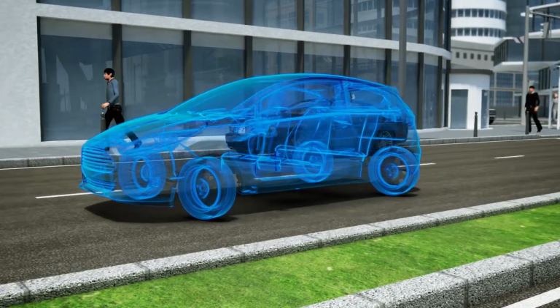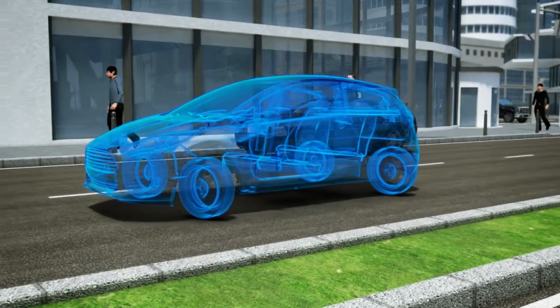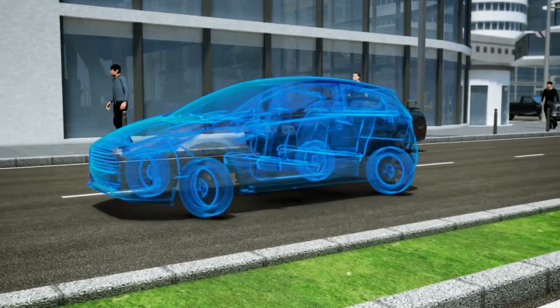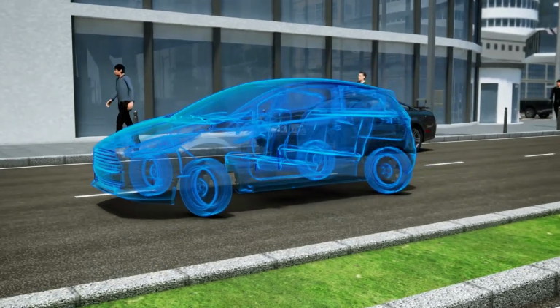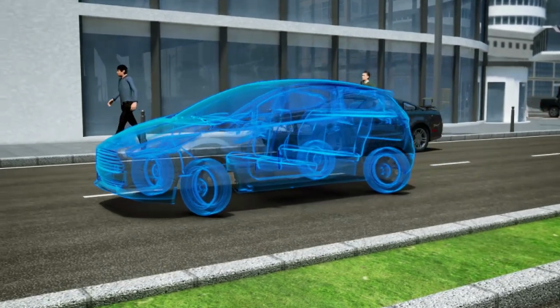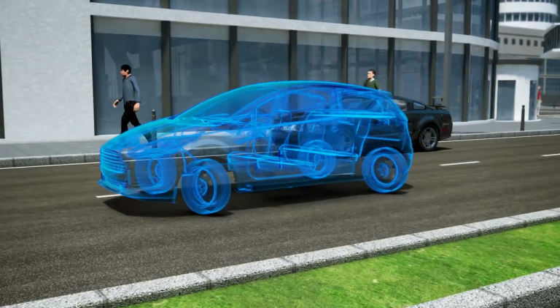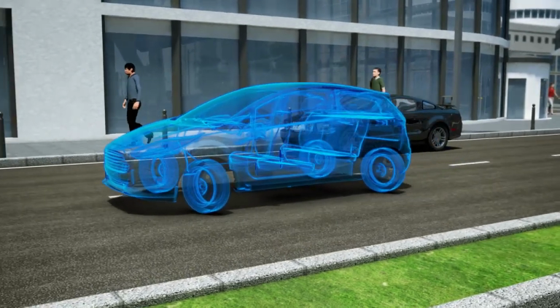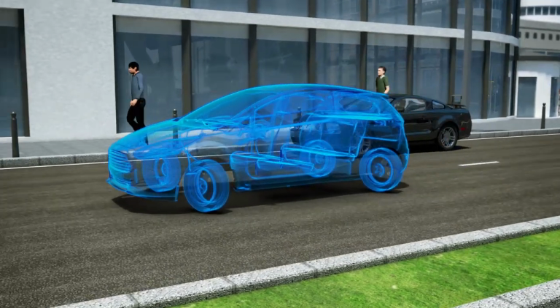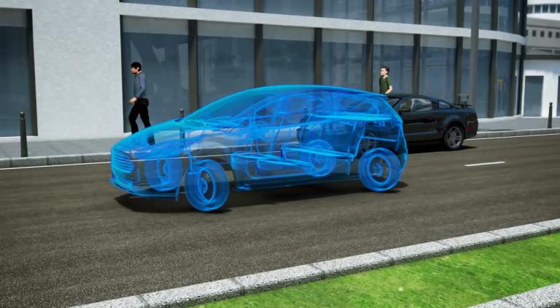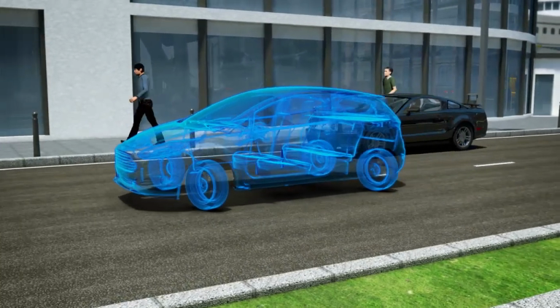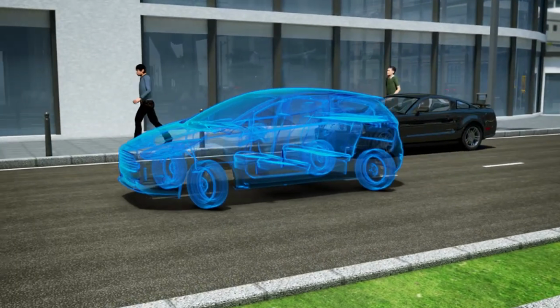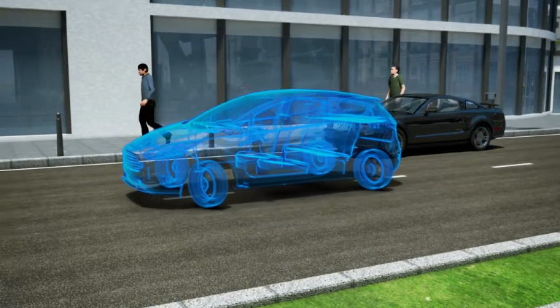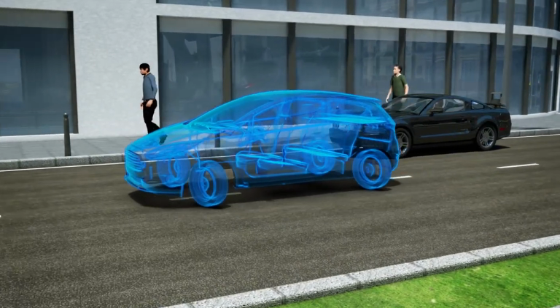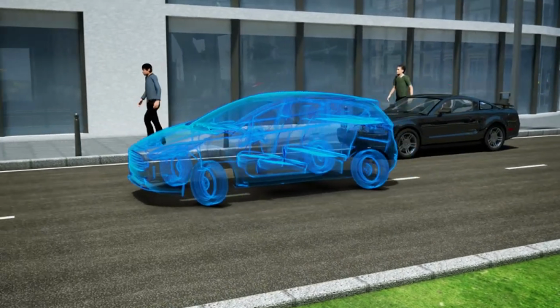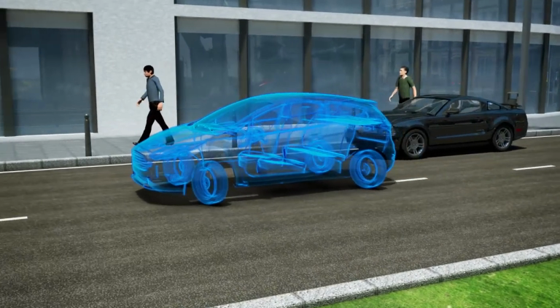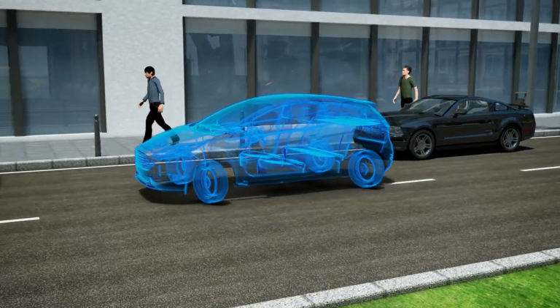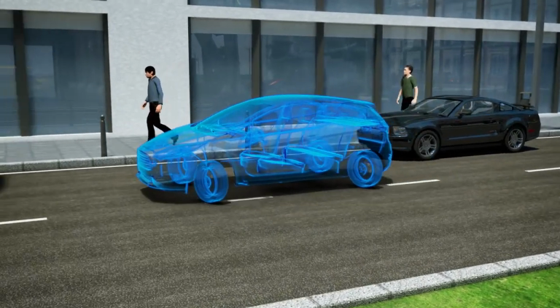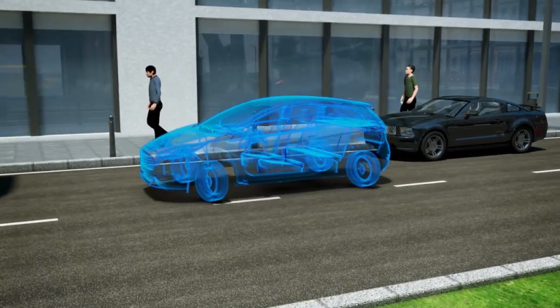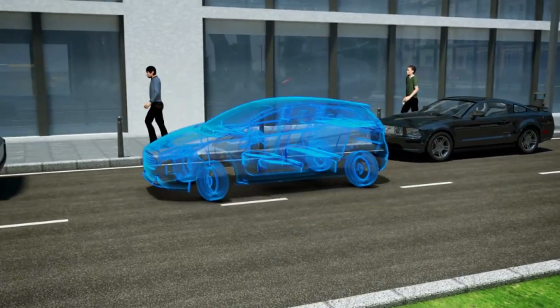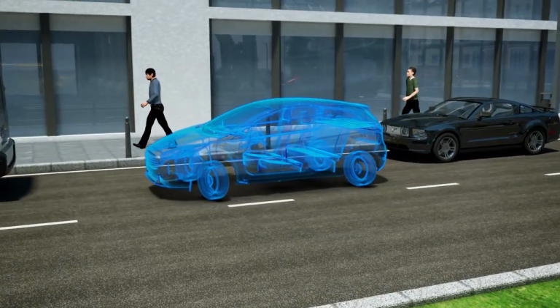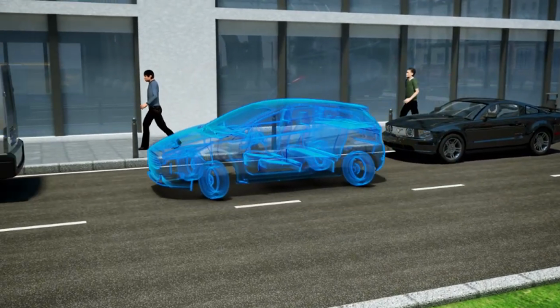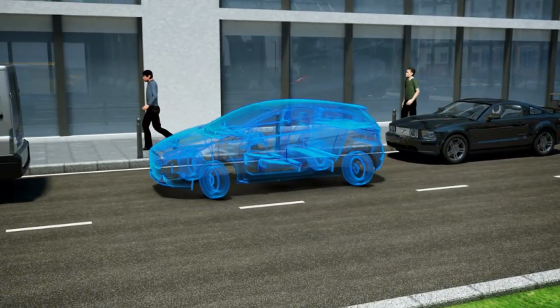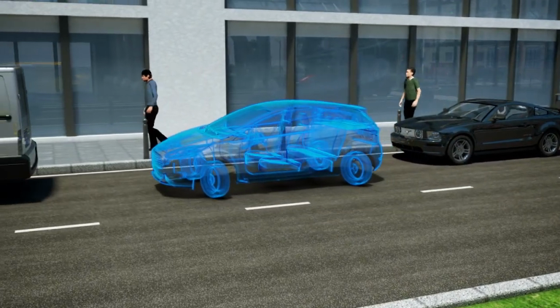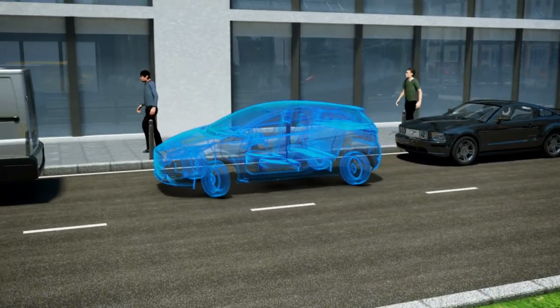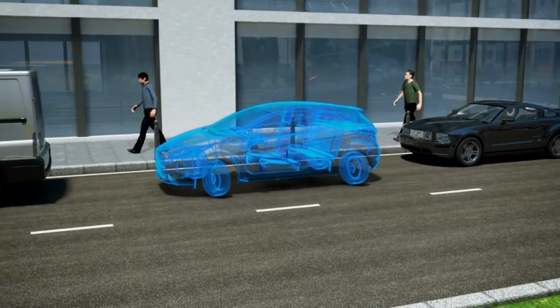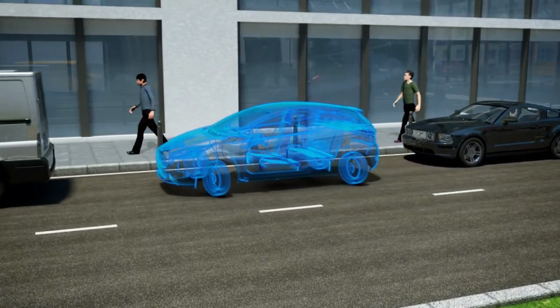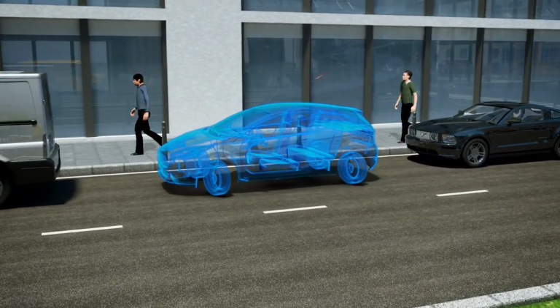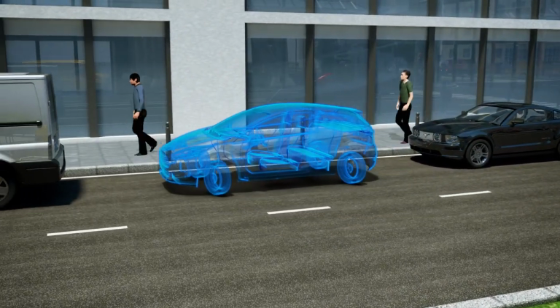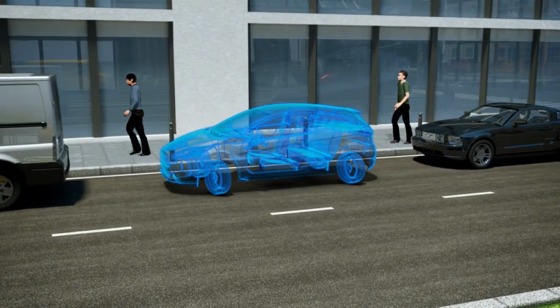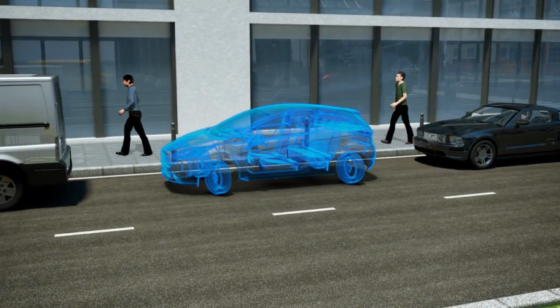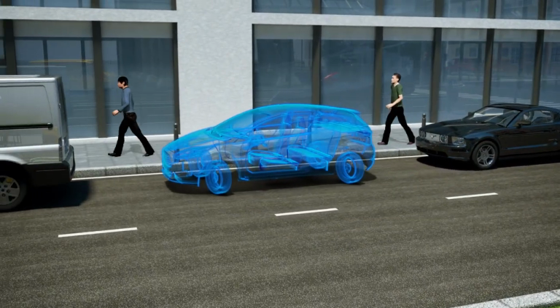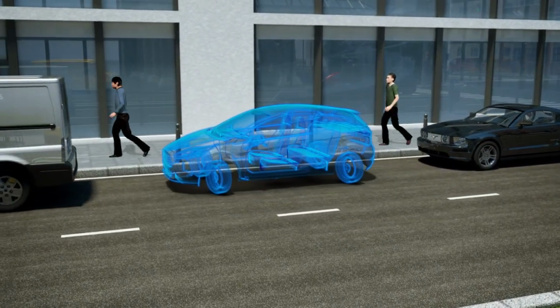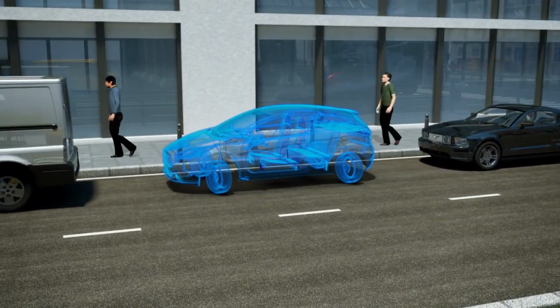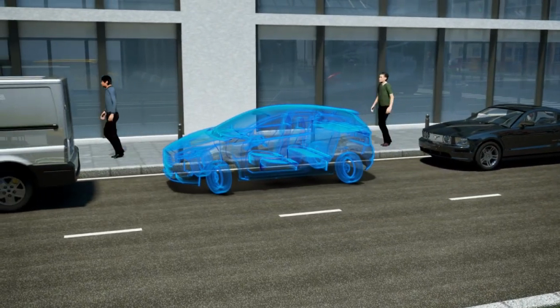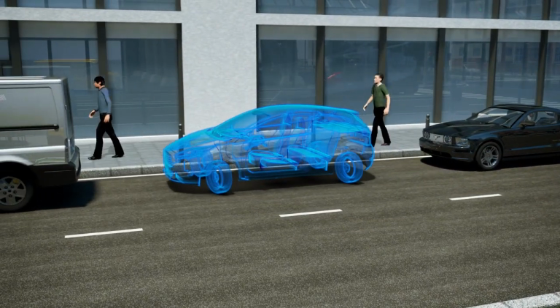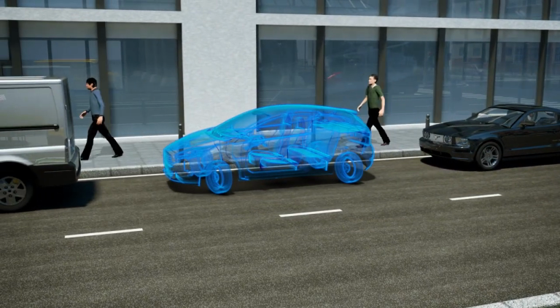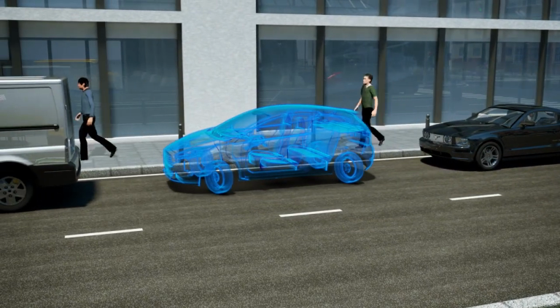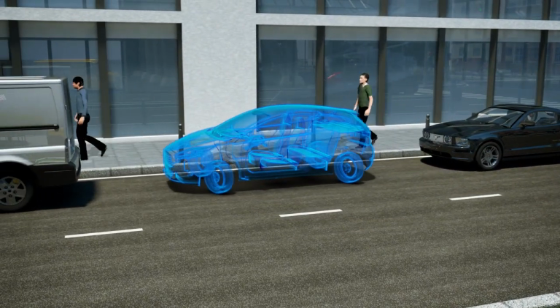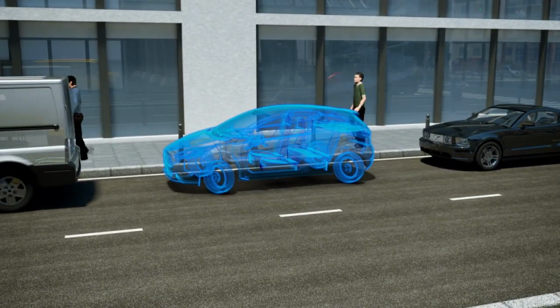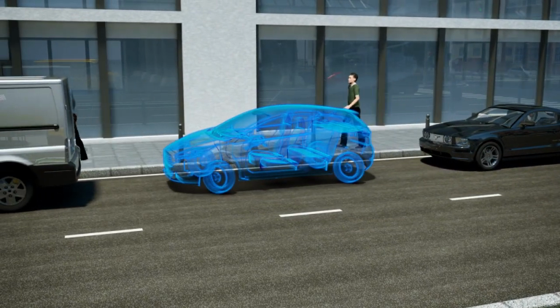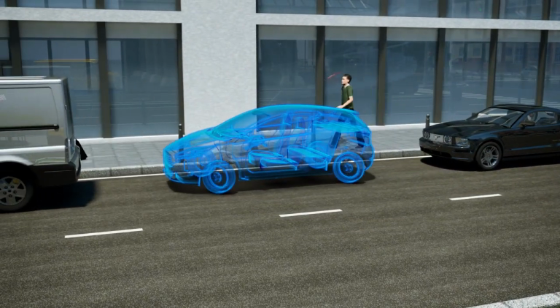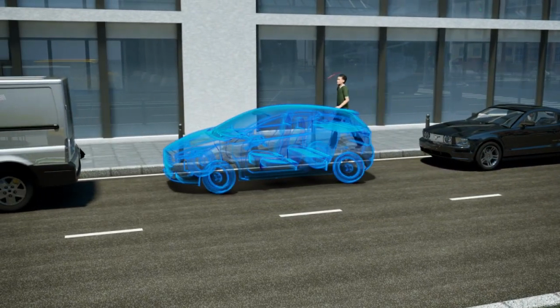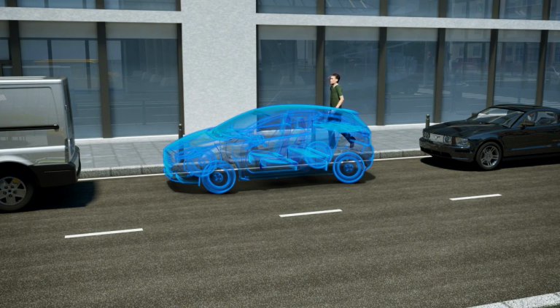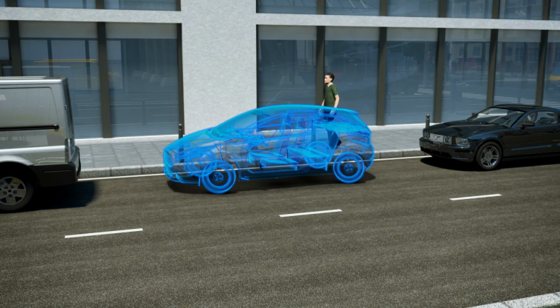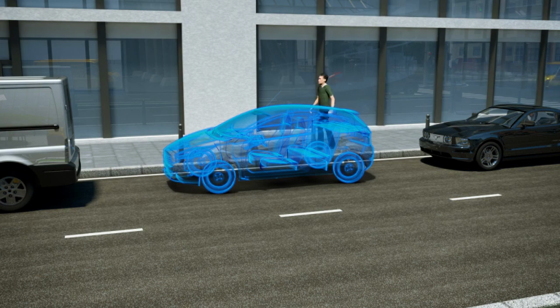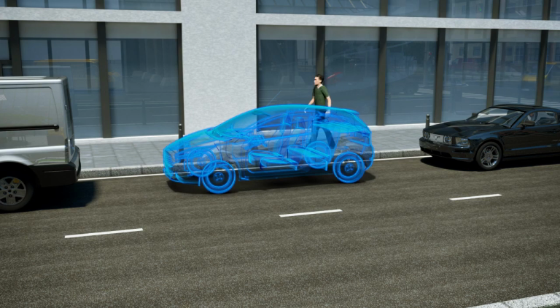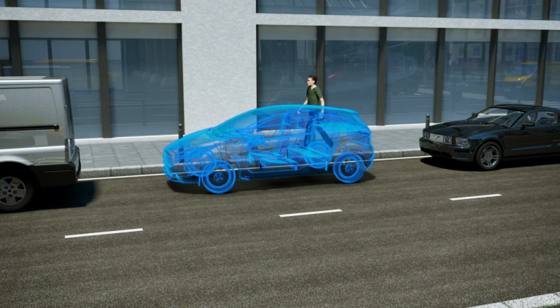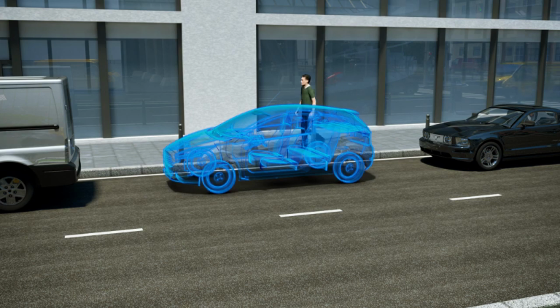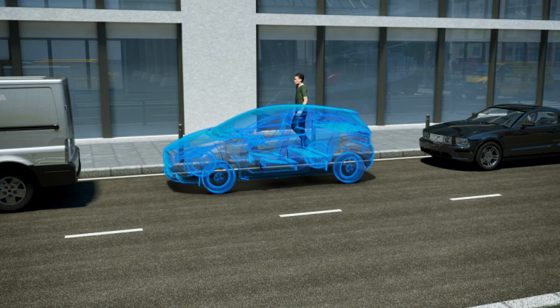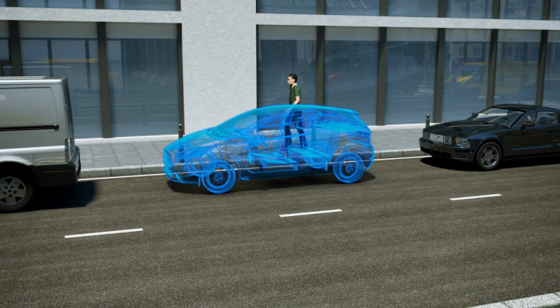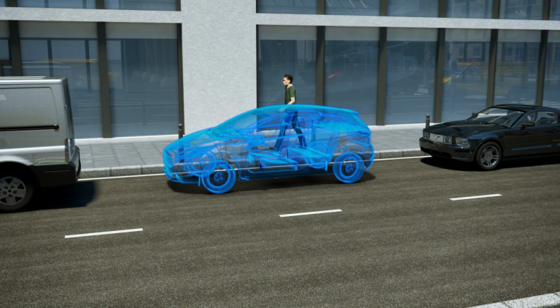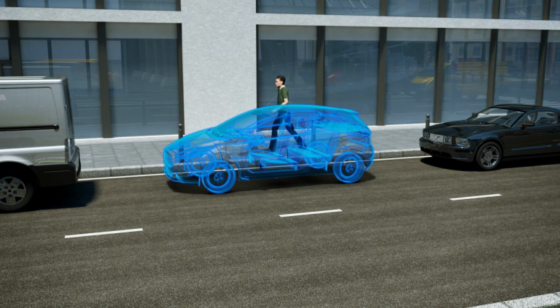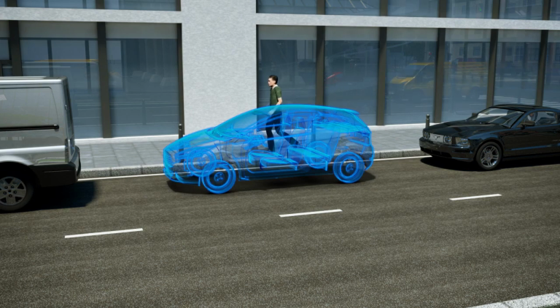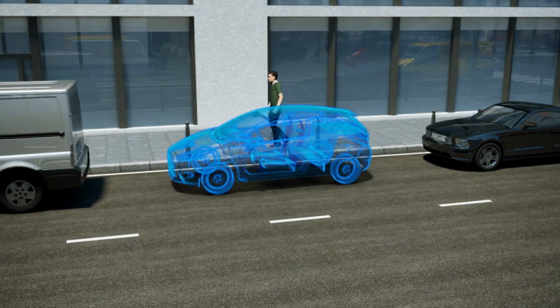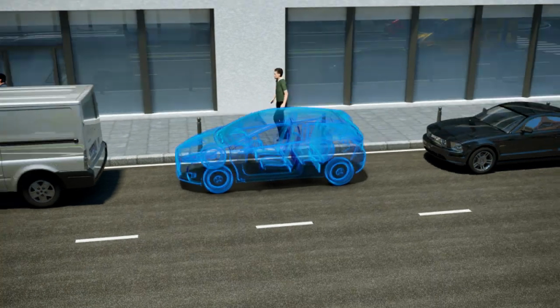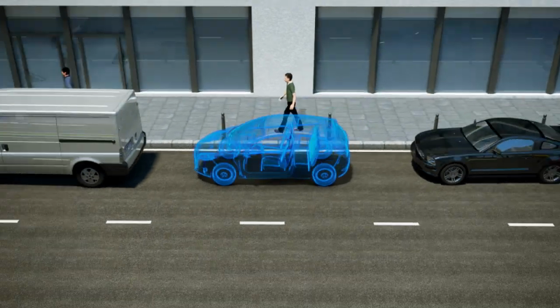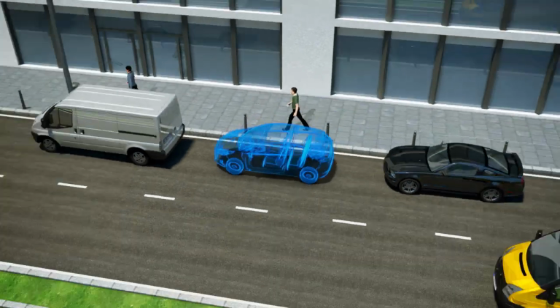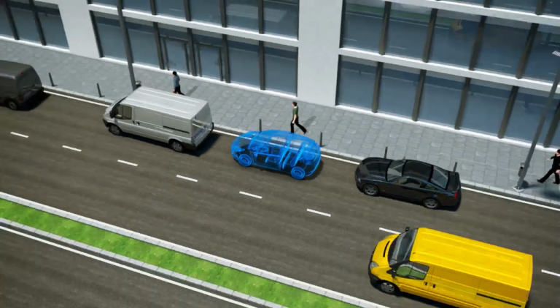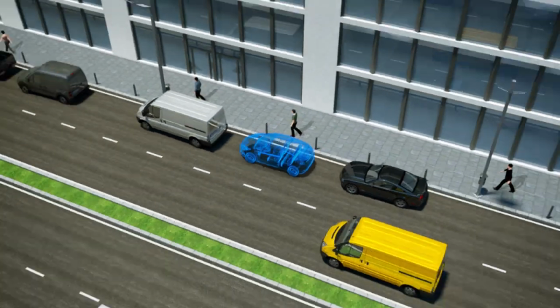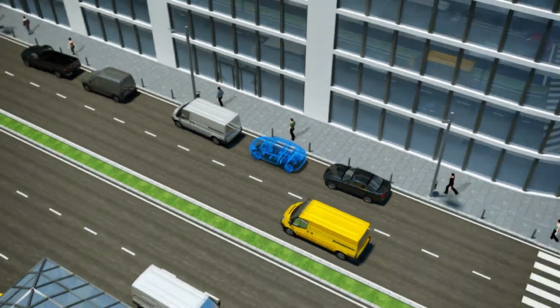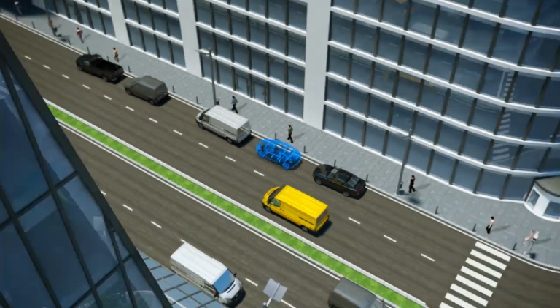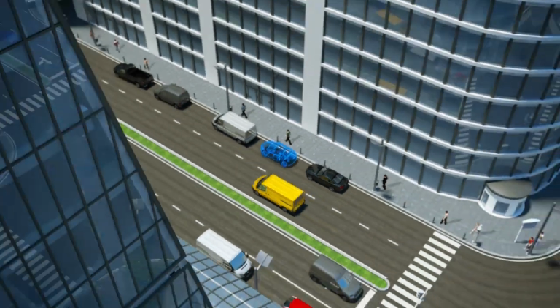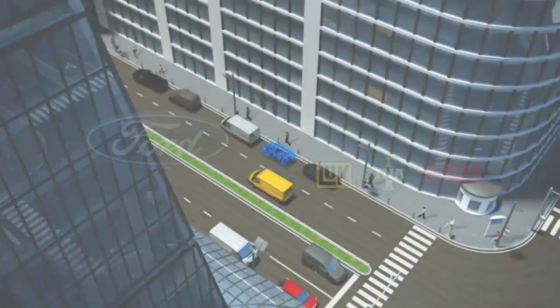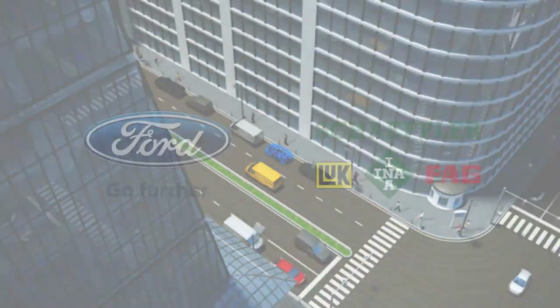Smart. Agile. Compact. Emission-free. The ideal urban car of the future.